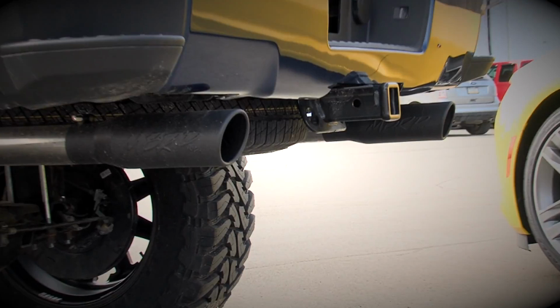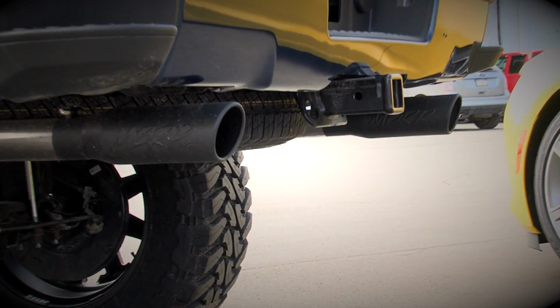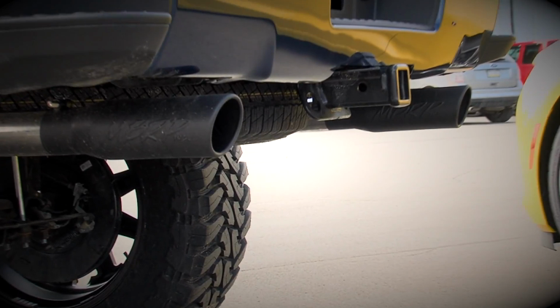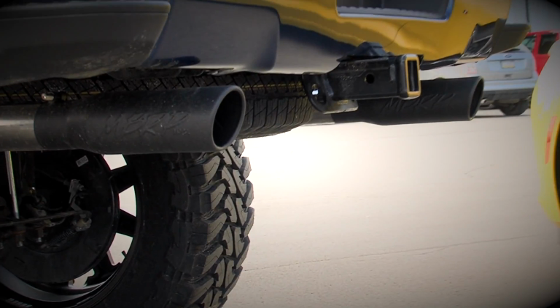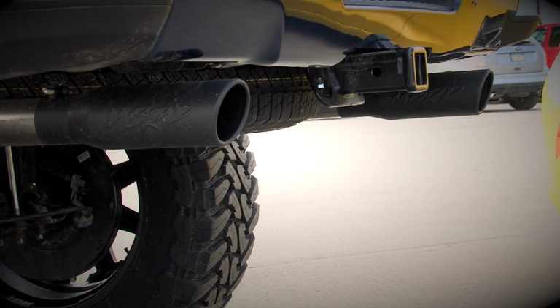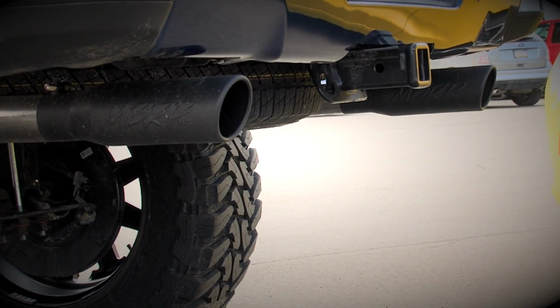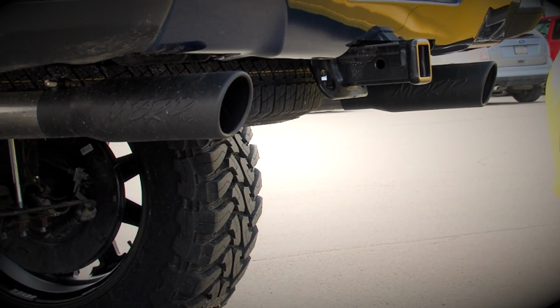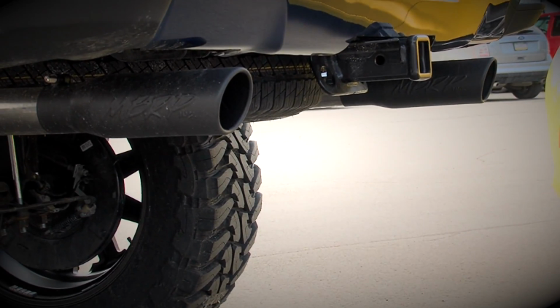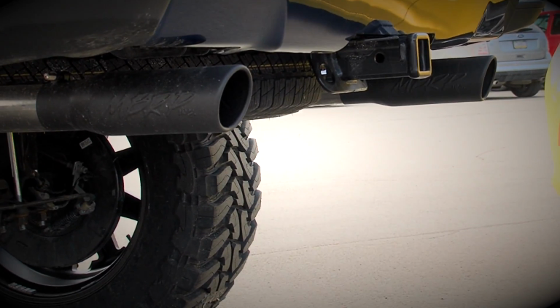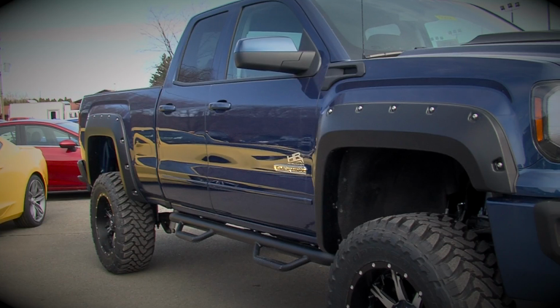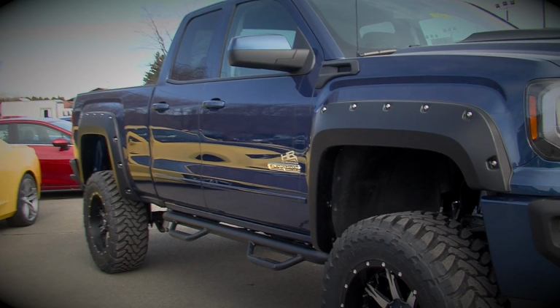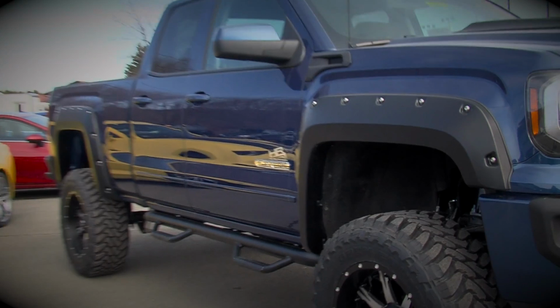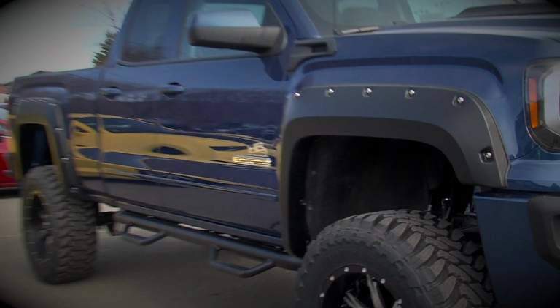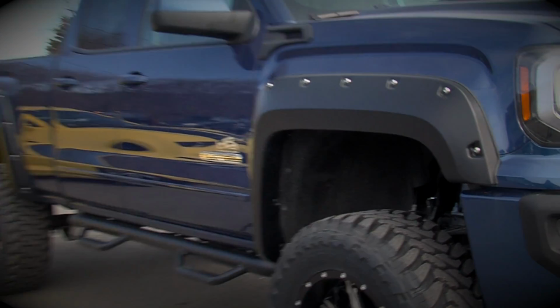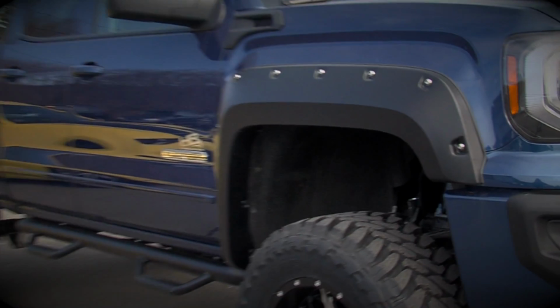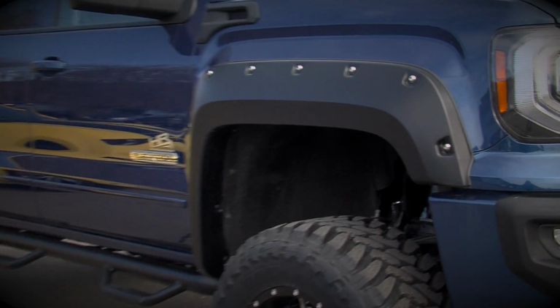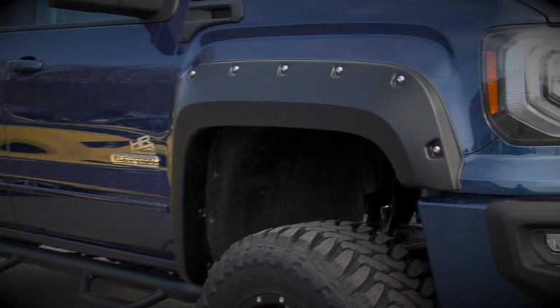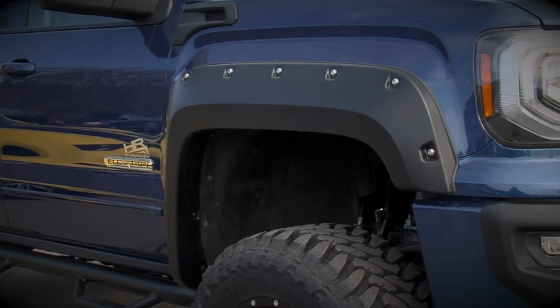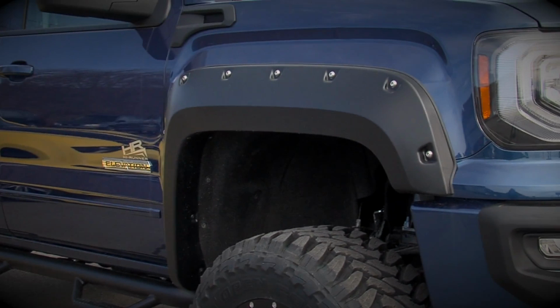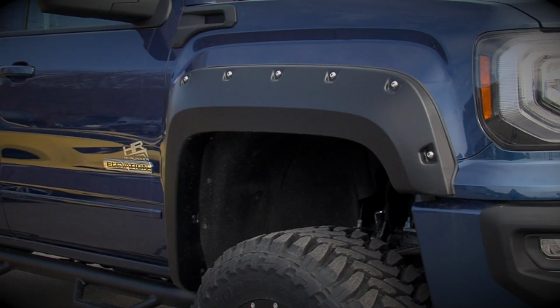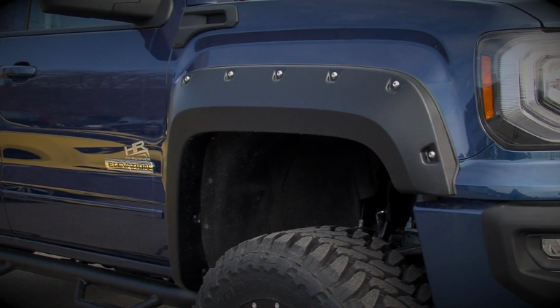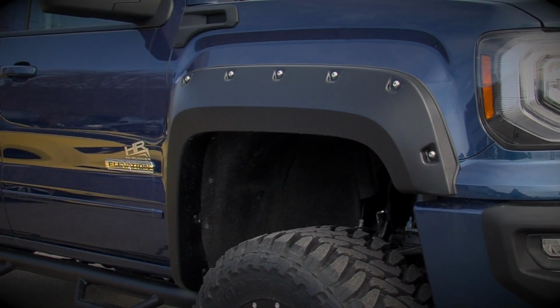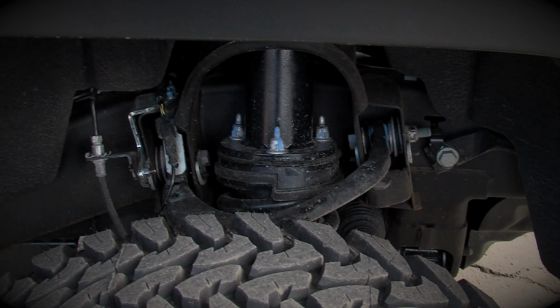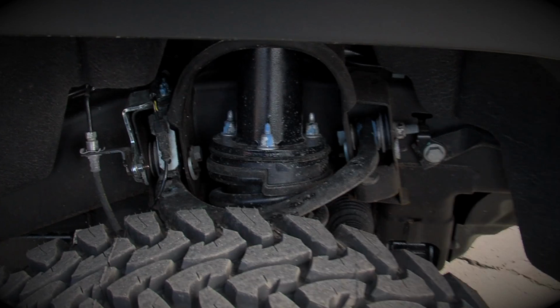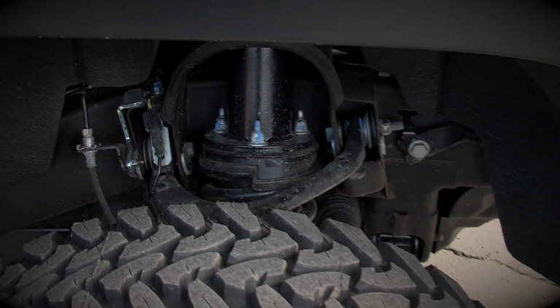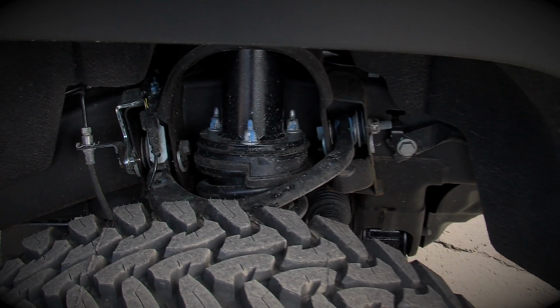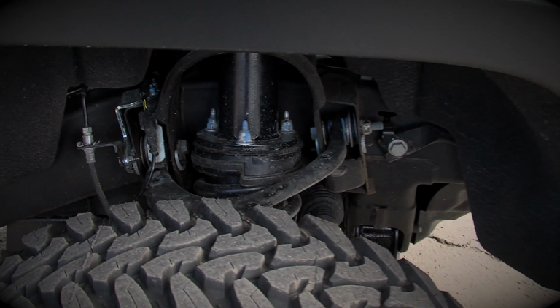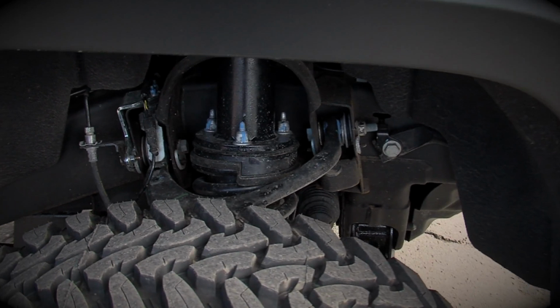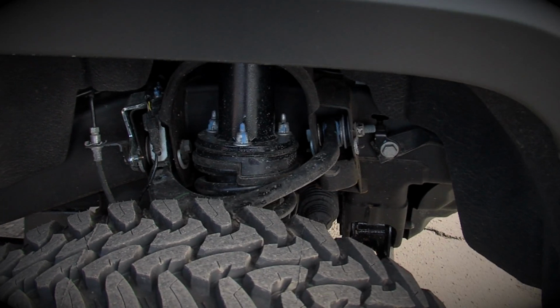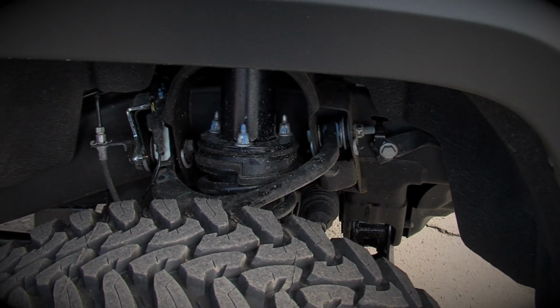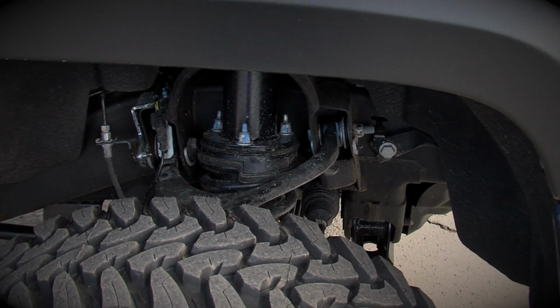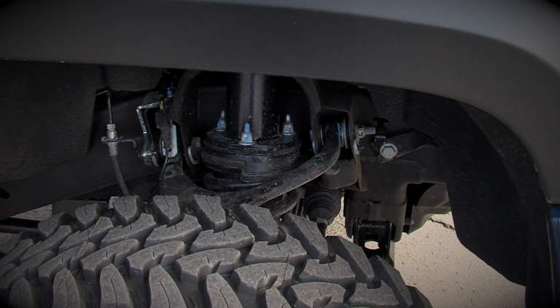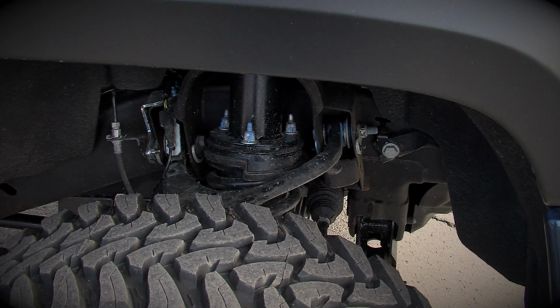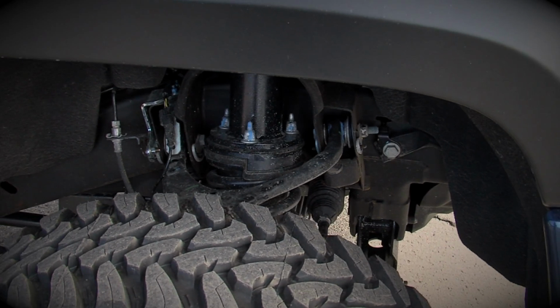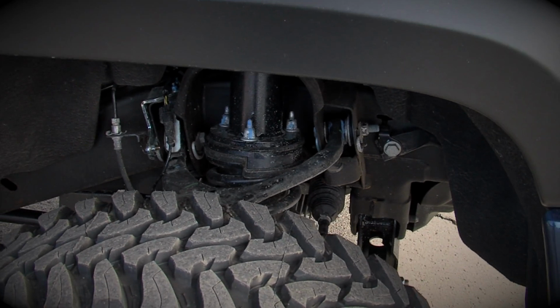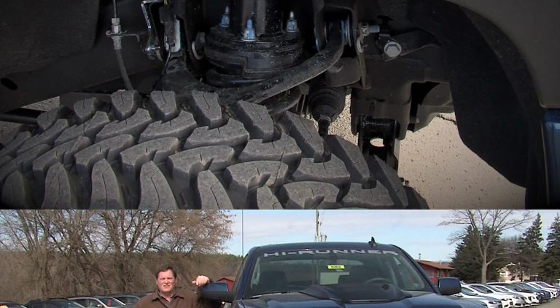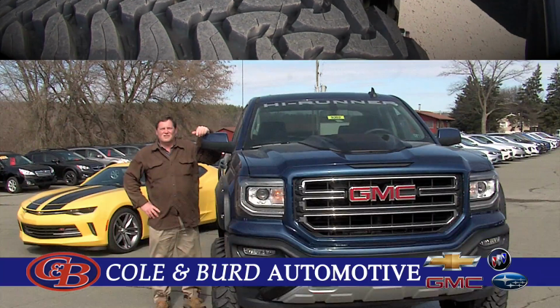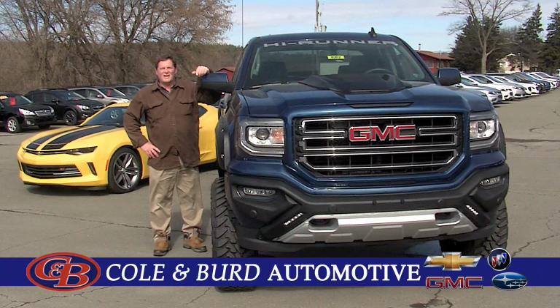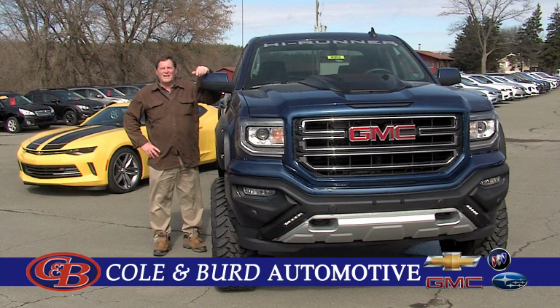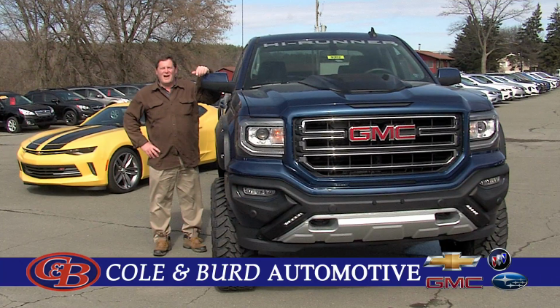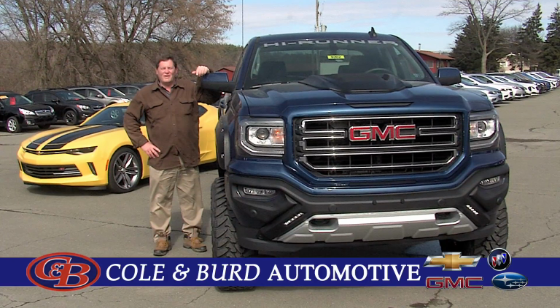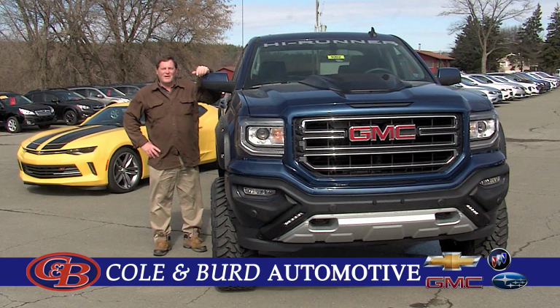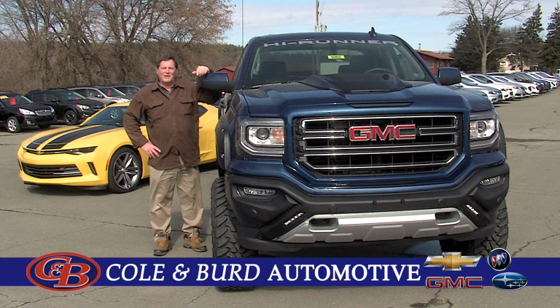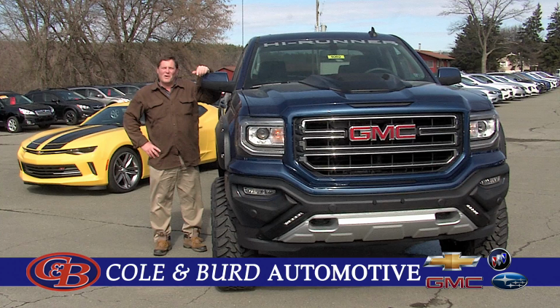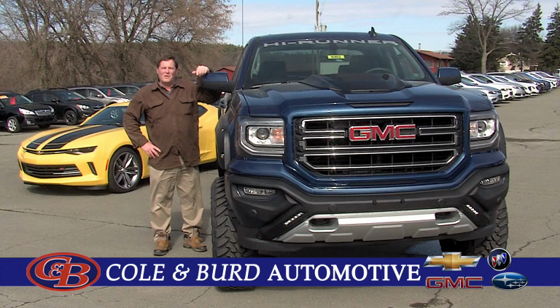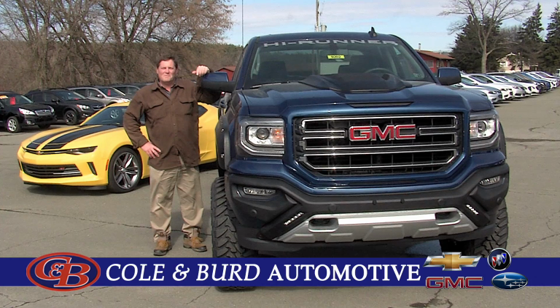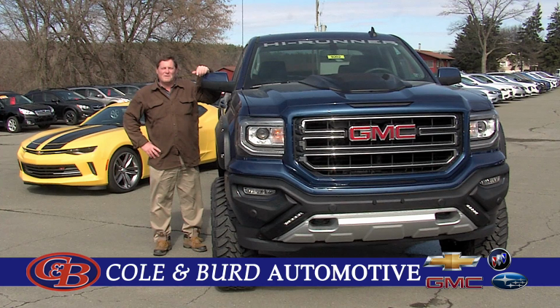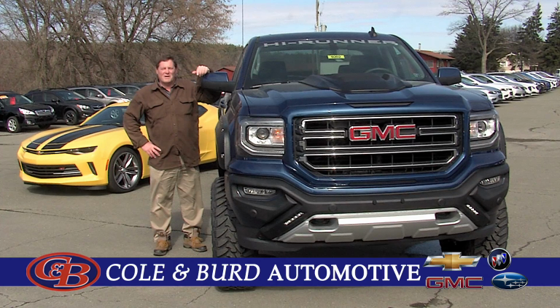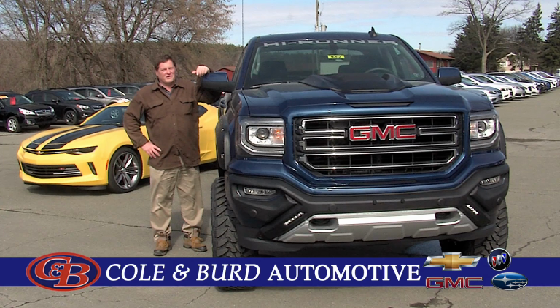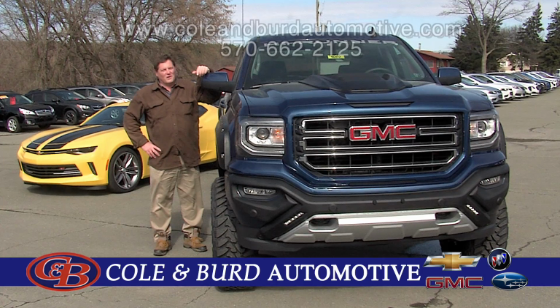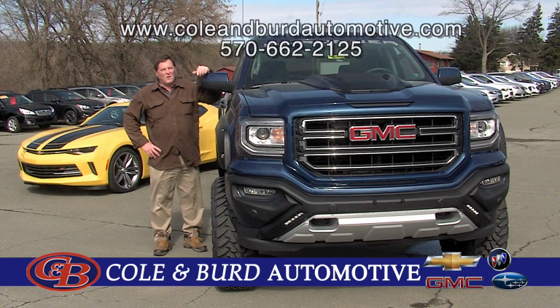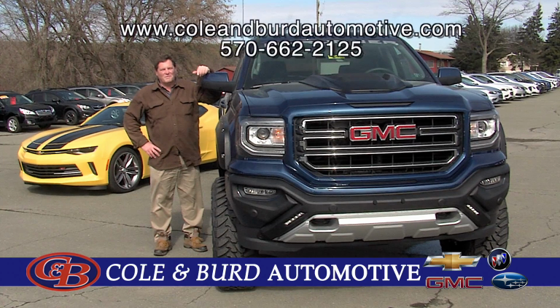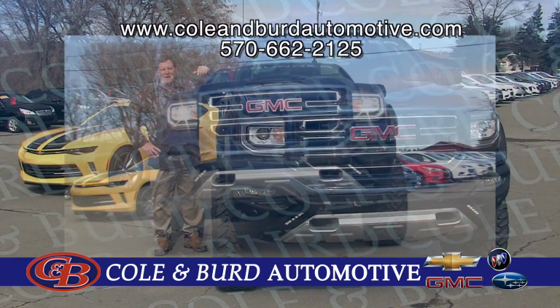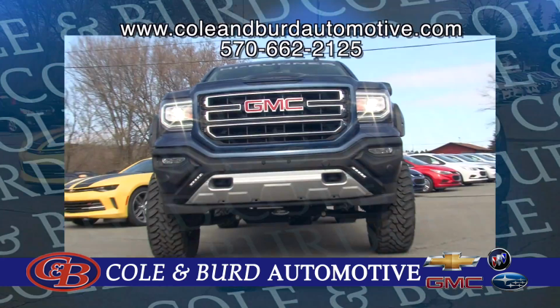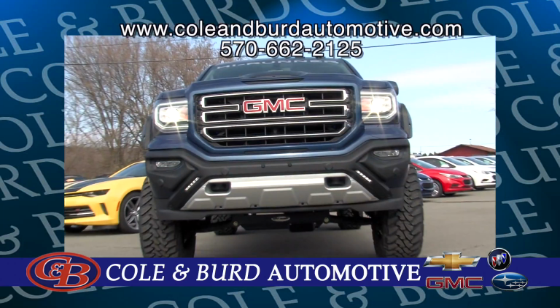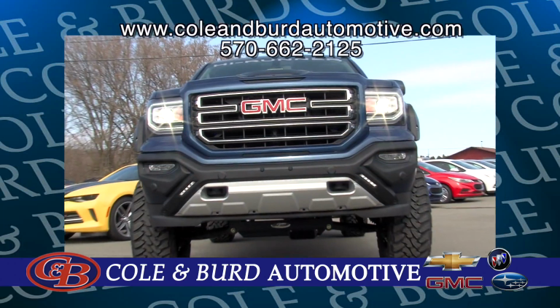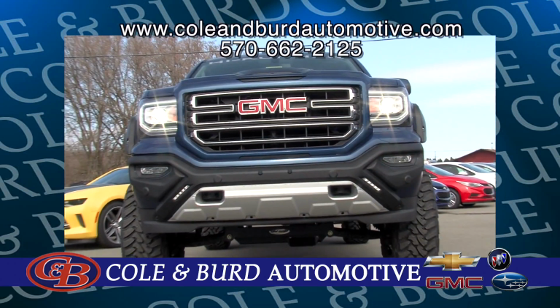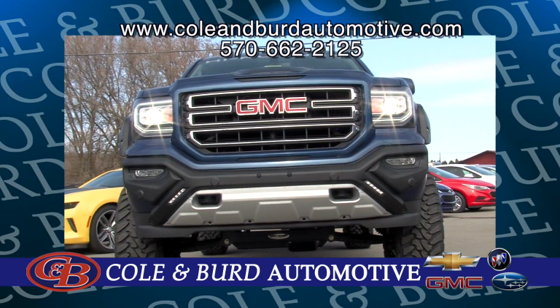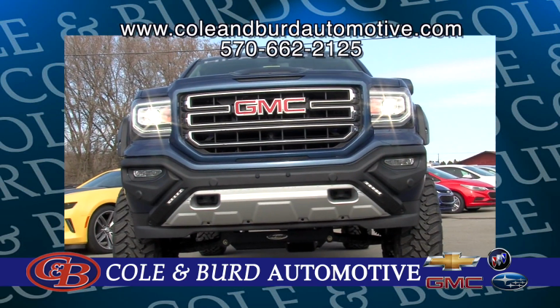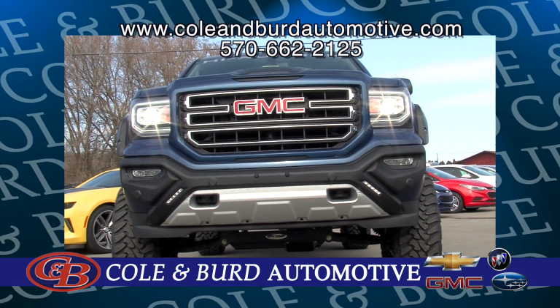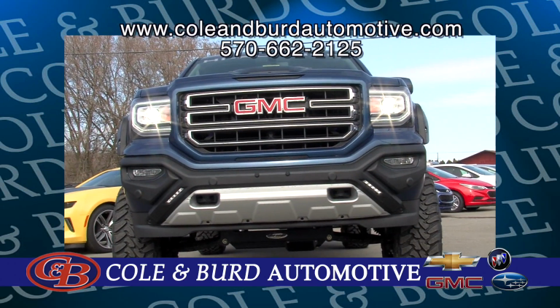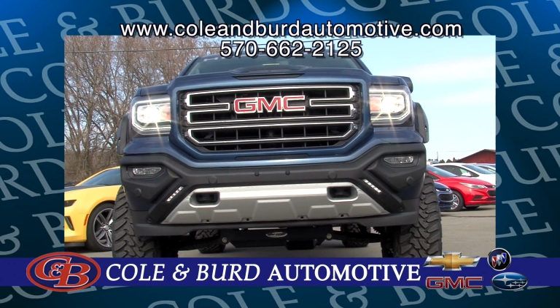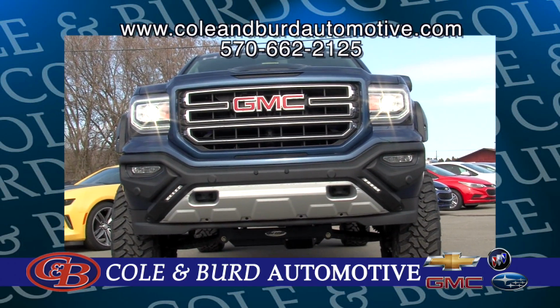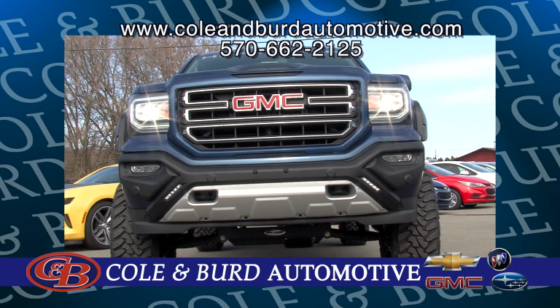Stainless exhaust, Bushwacker fender flares, and Hunter Precision Alignment. Check it out here at Kohl & Brew, your hometown dealership that cares.